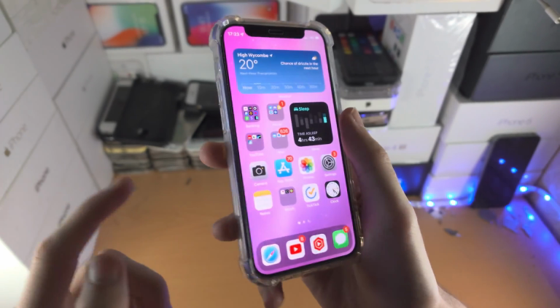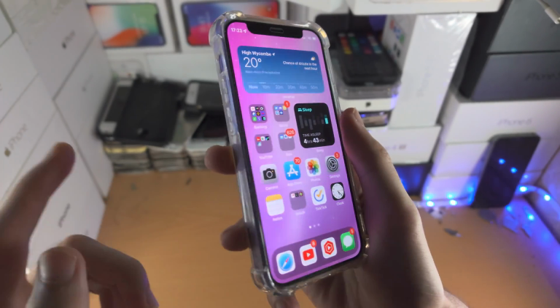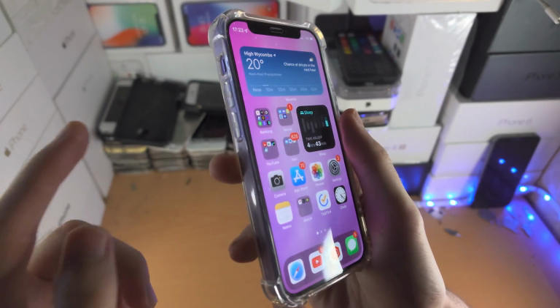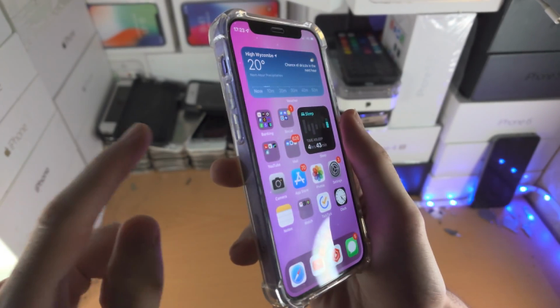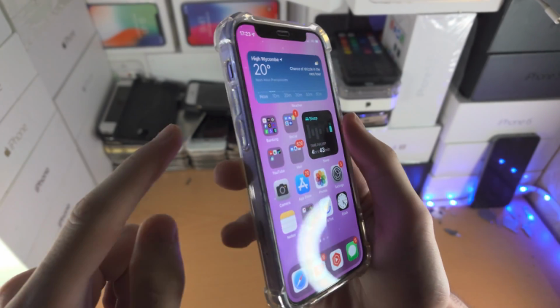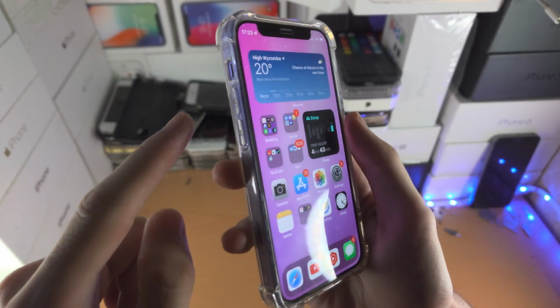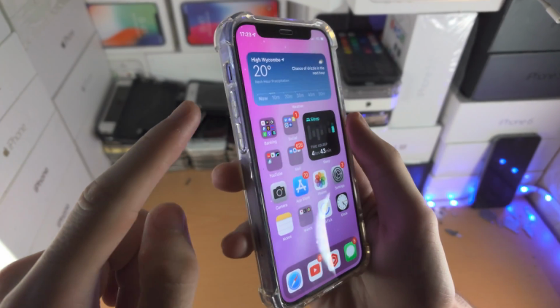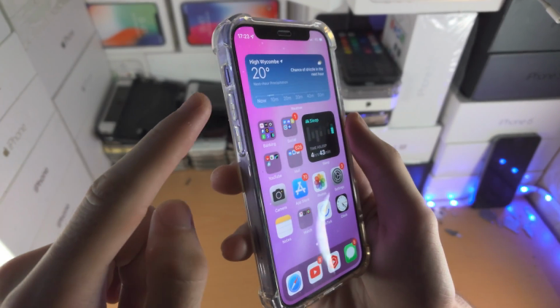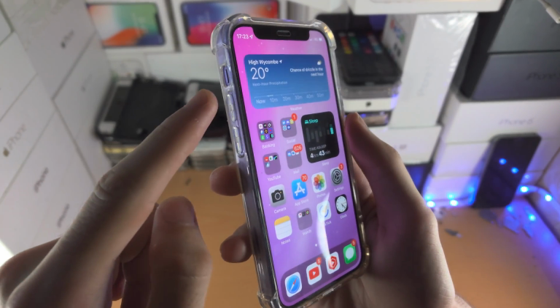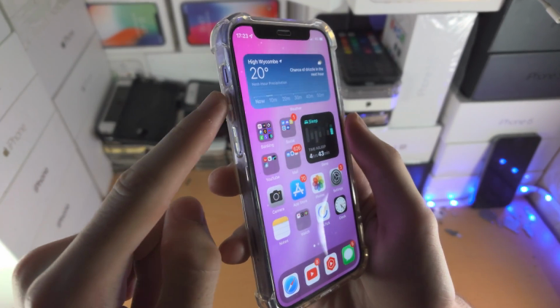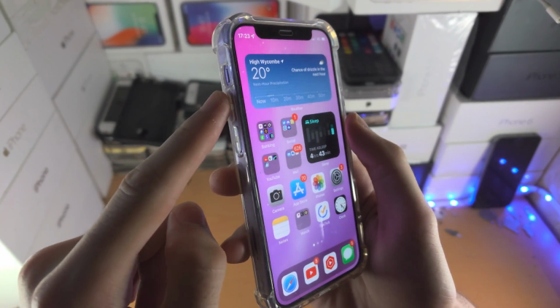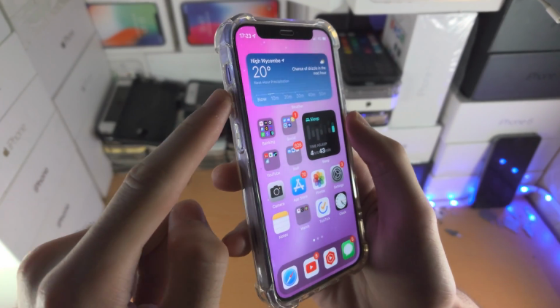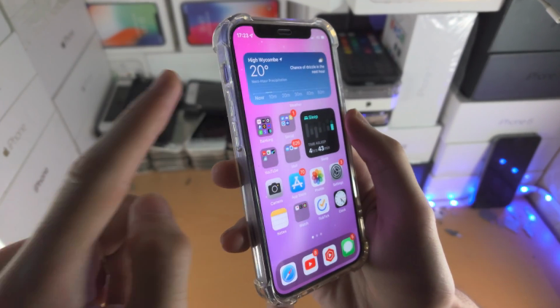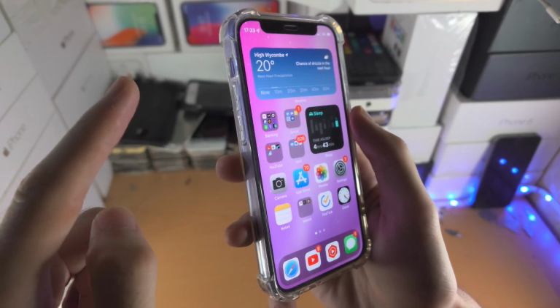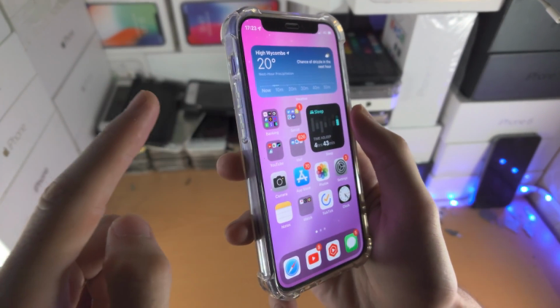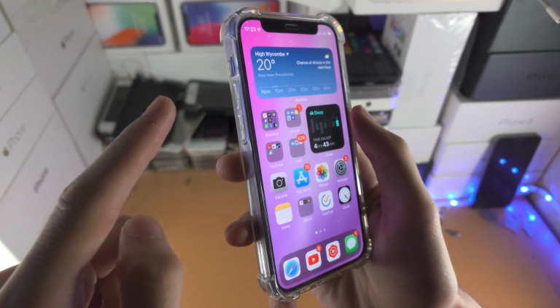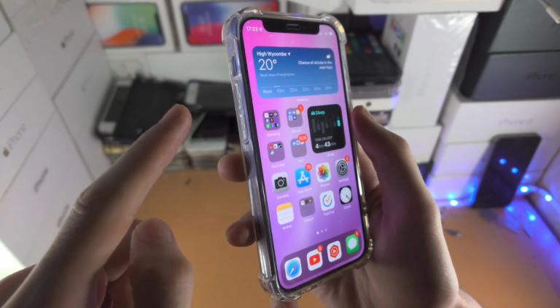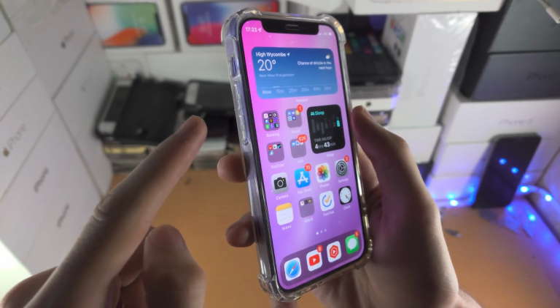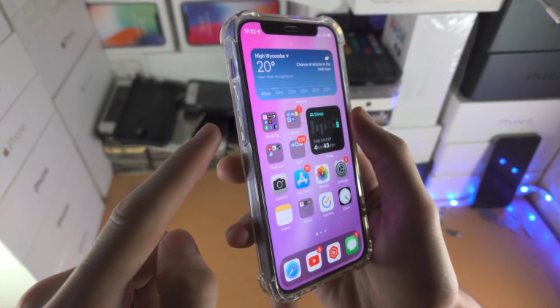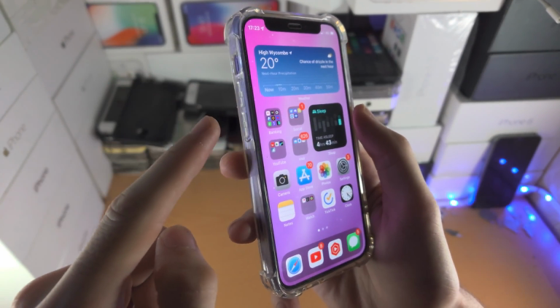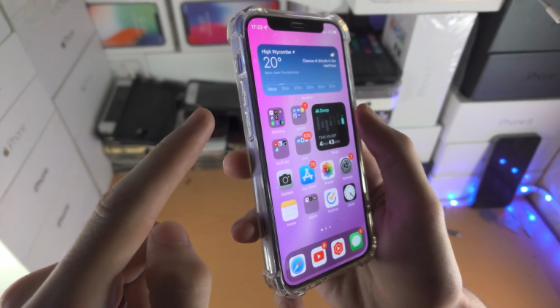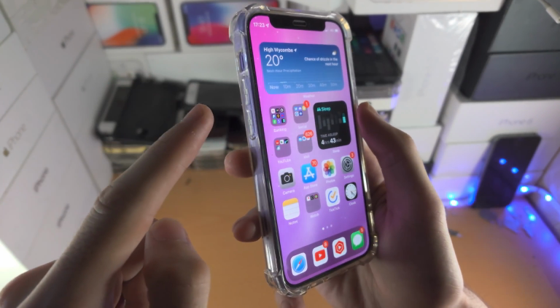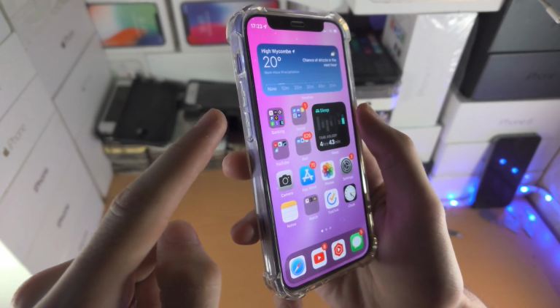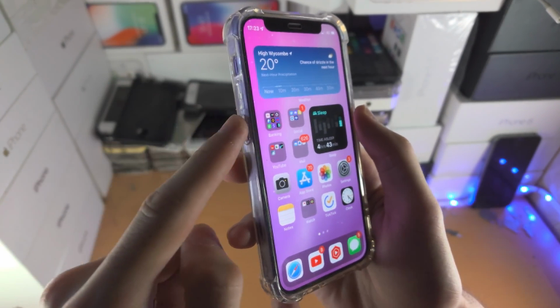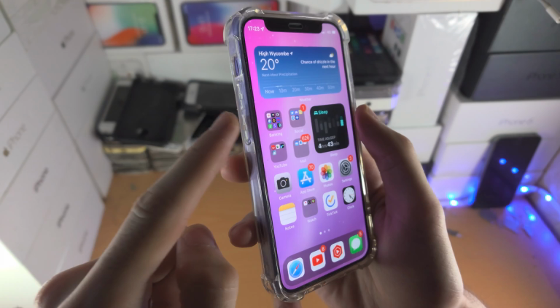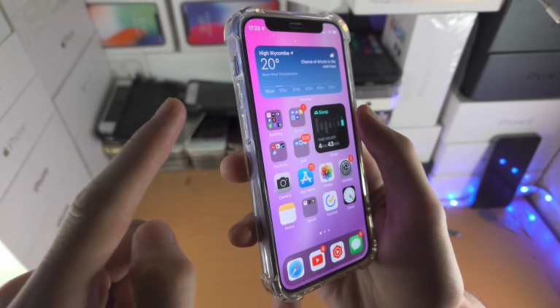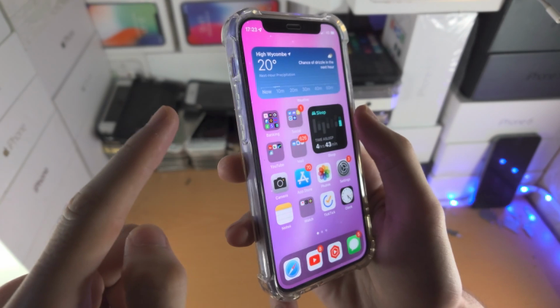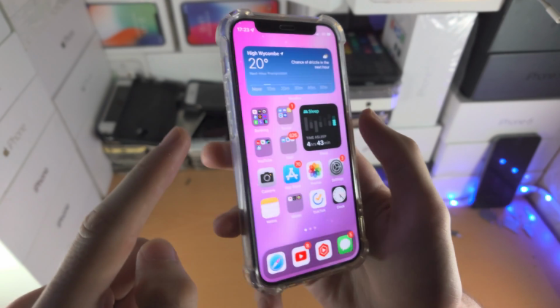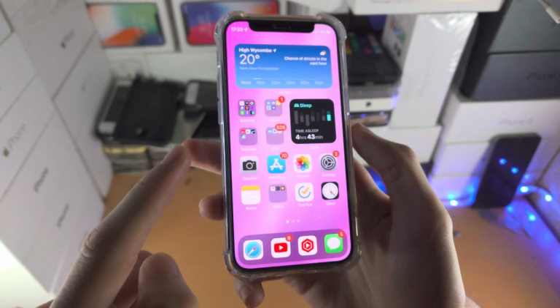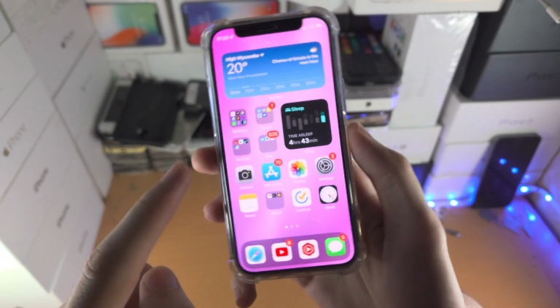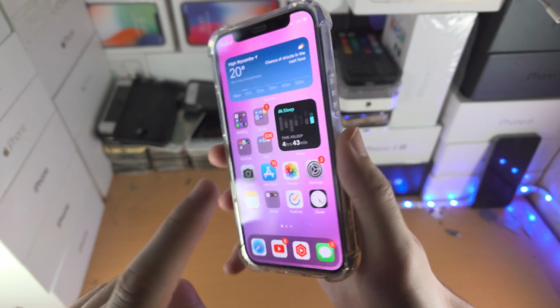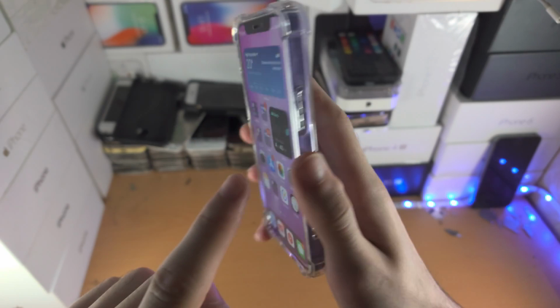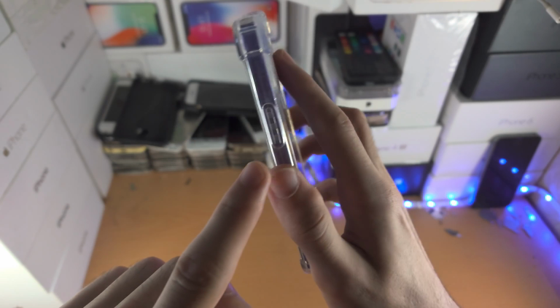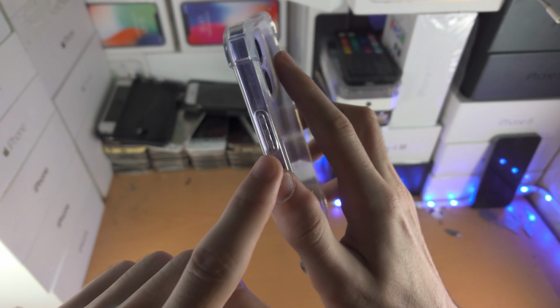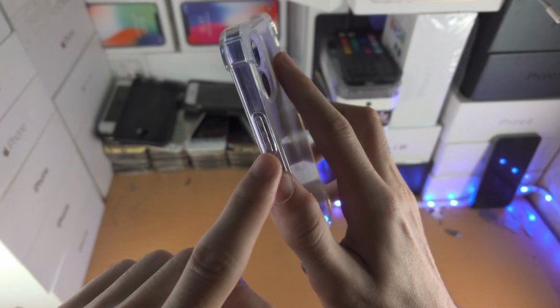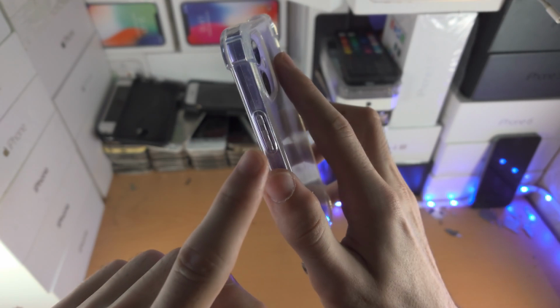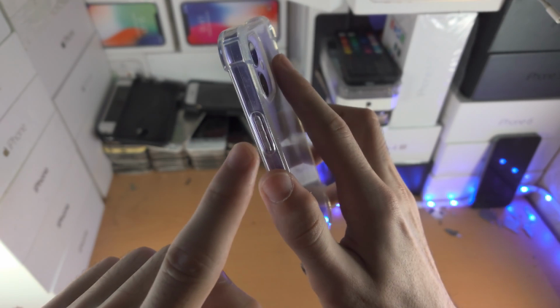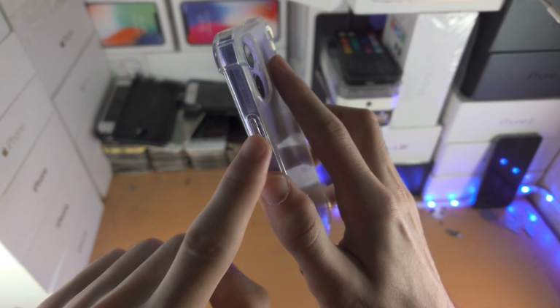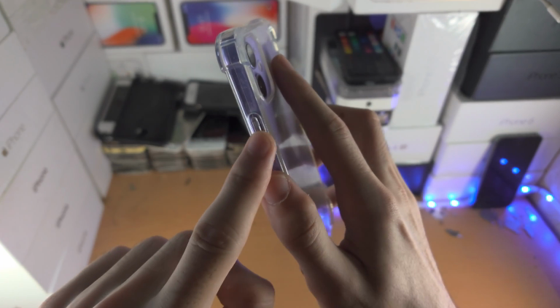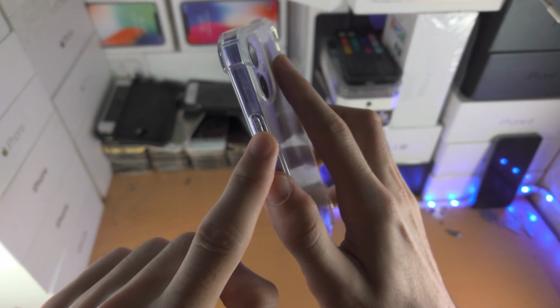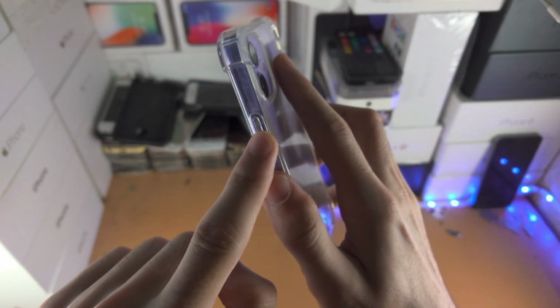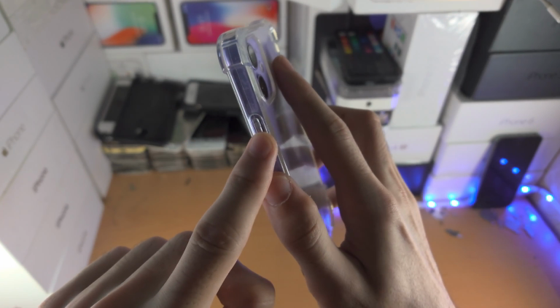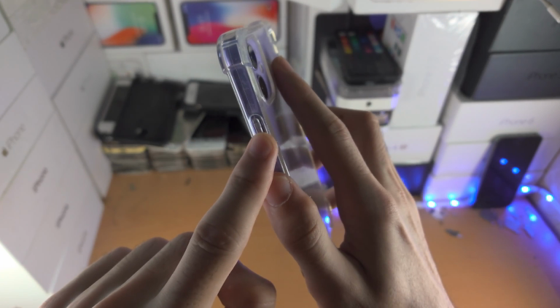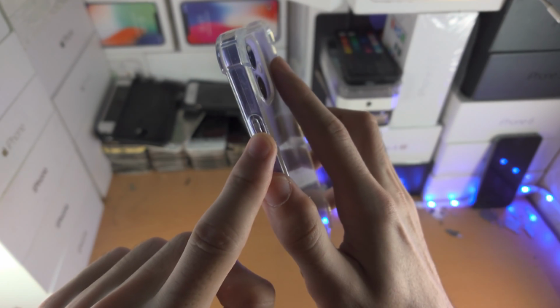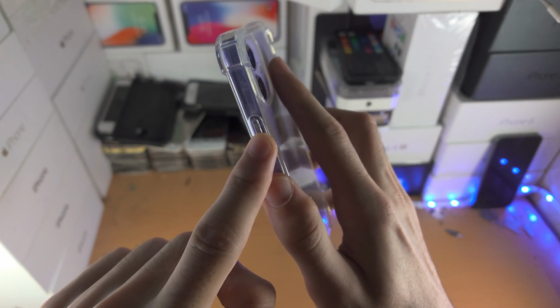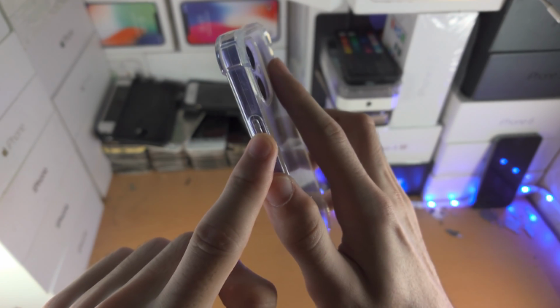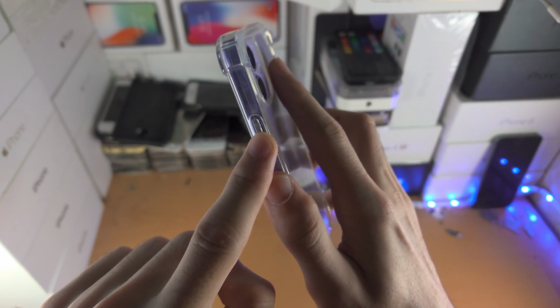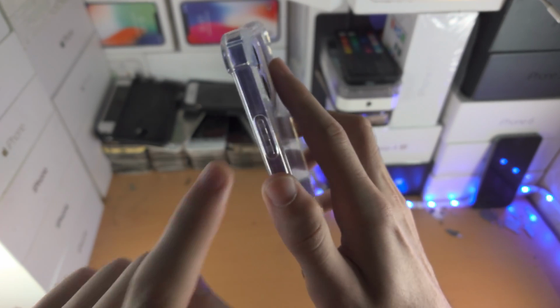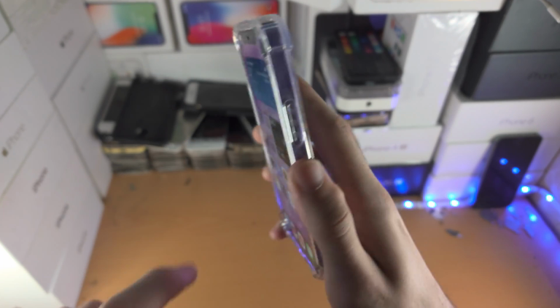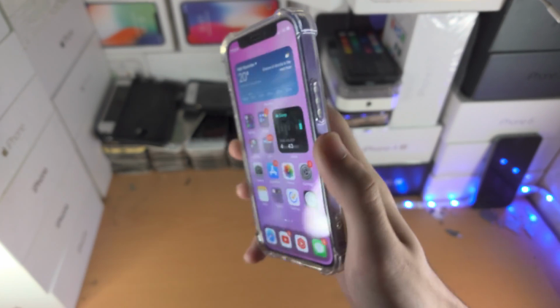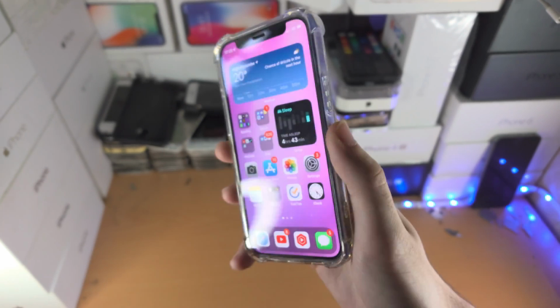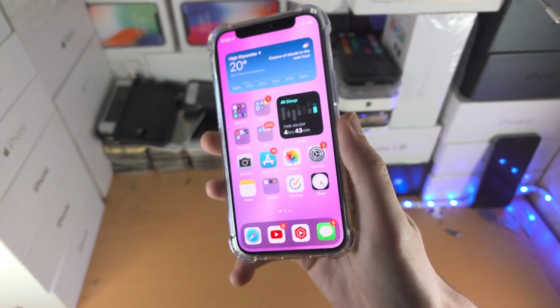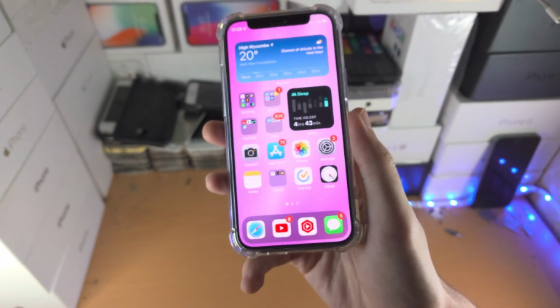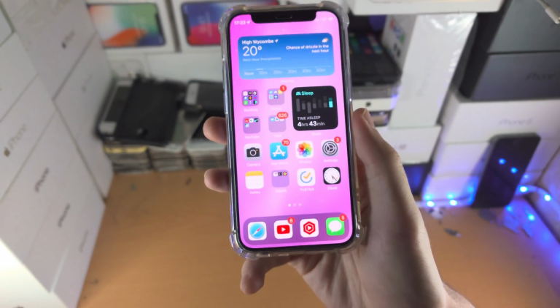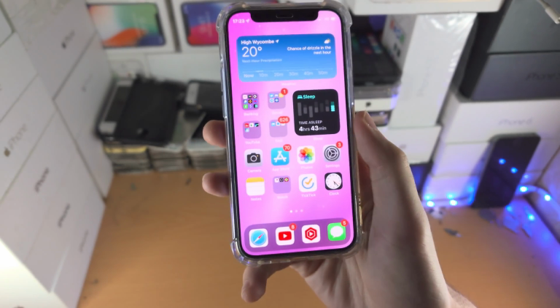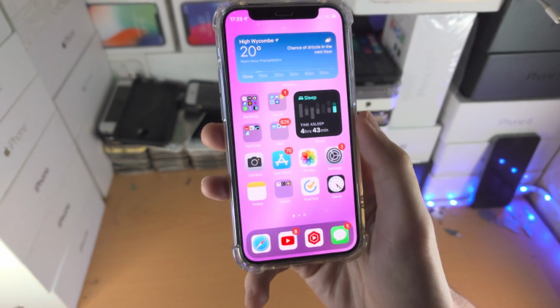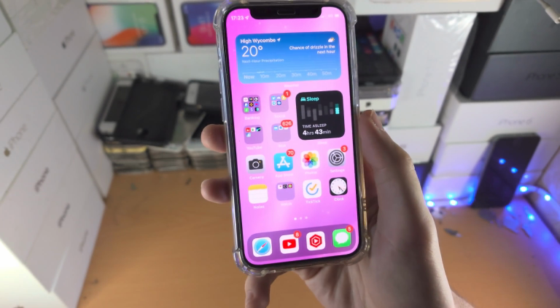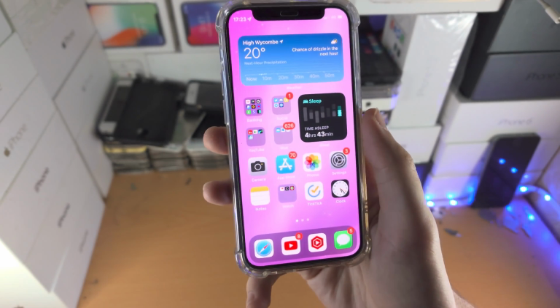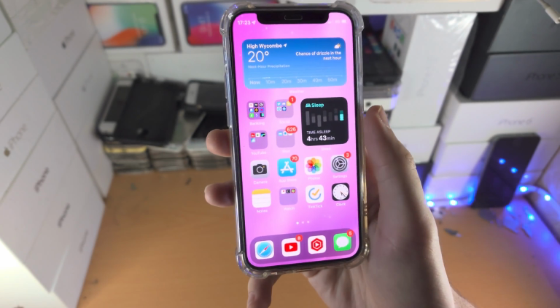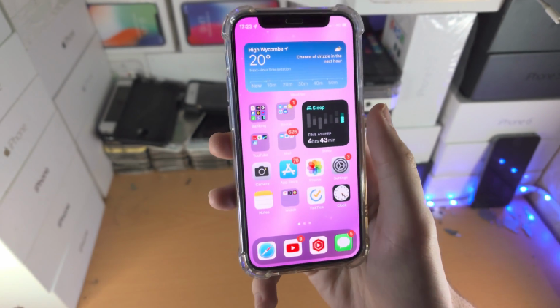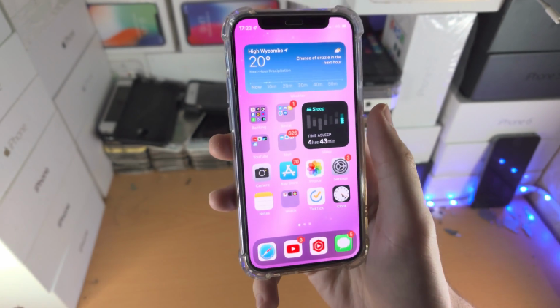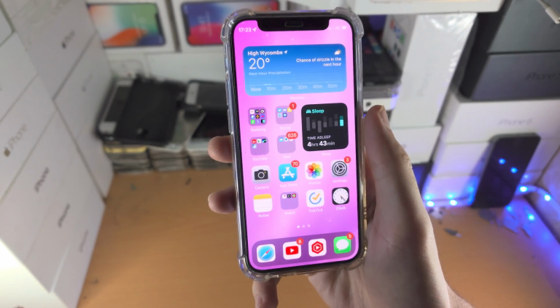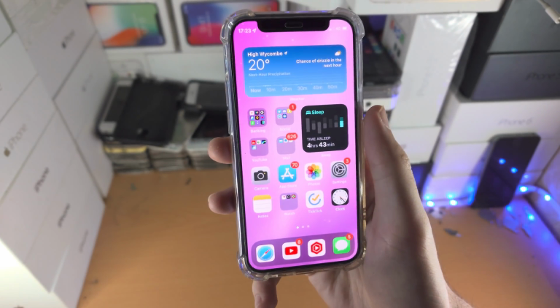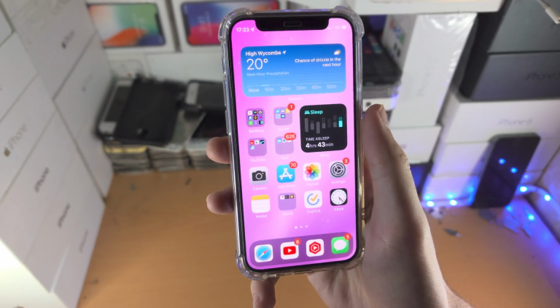So we're going to click and release volume up, click and release volume down, and then click and hold the power button until we see the Apple logo.